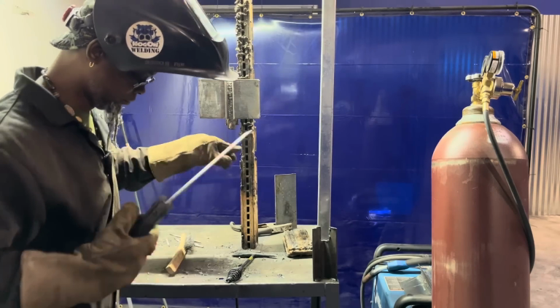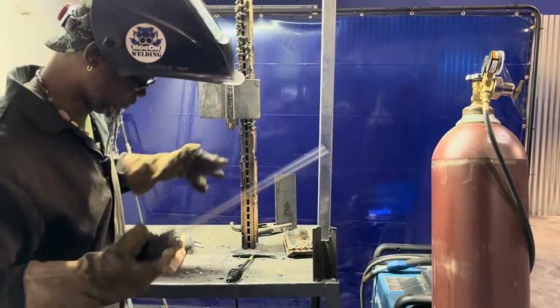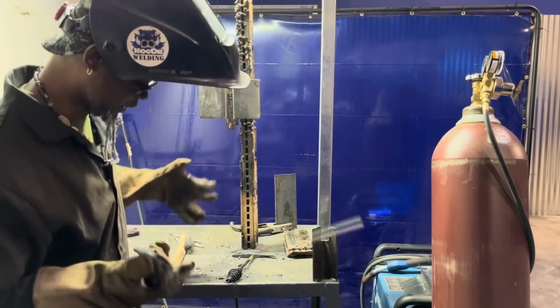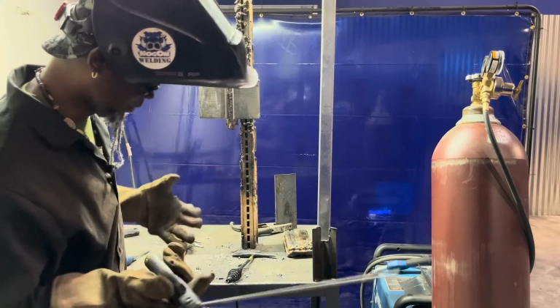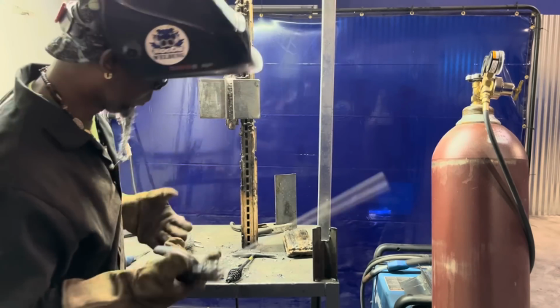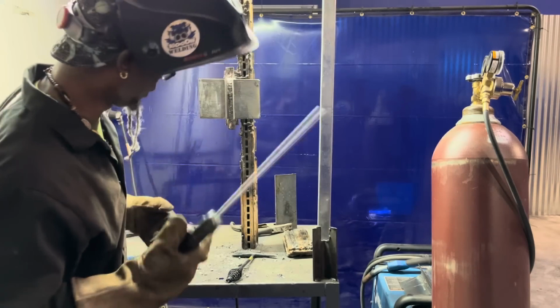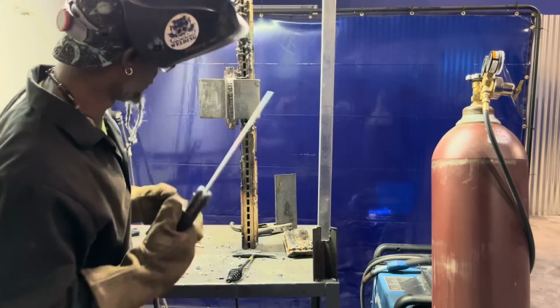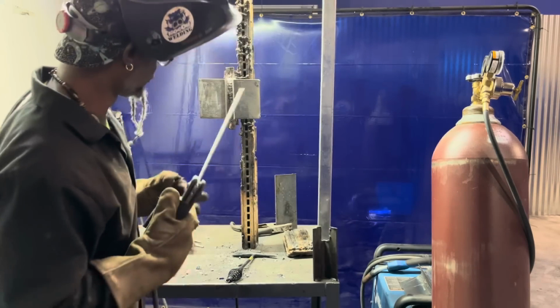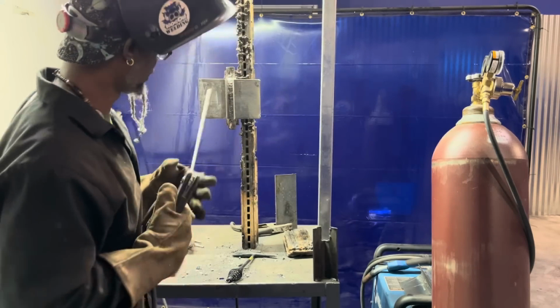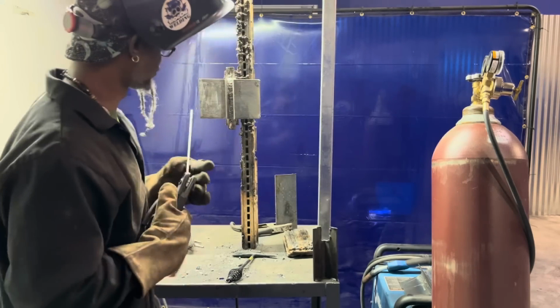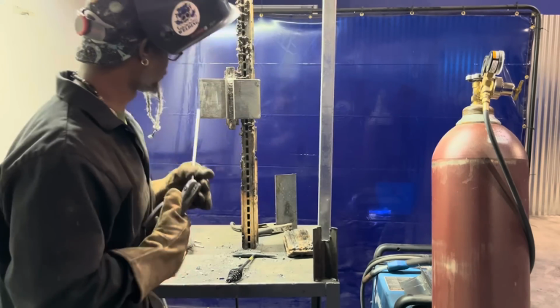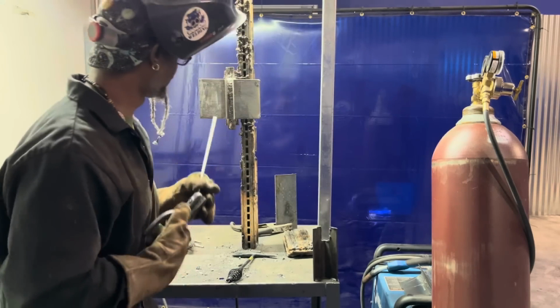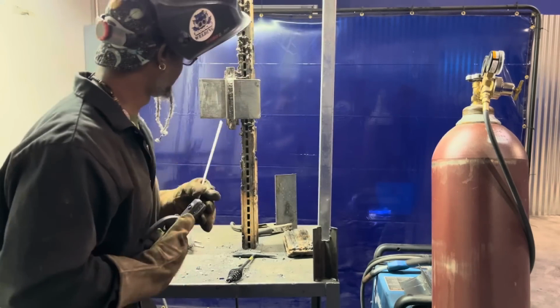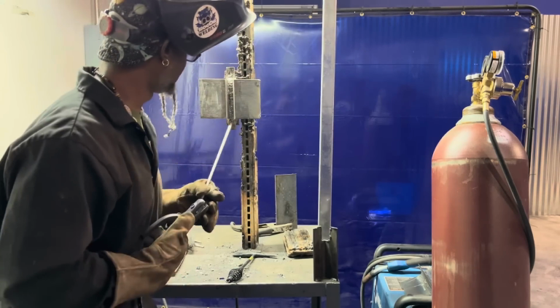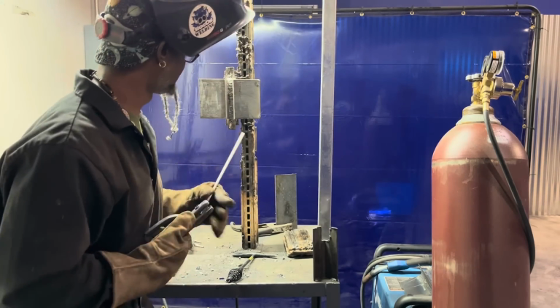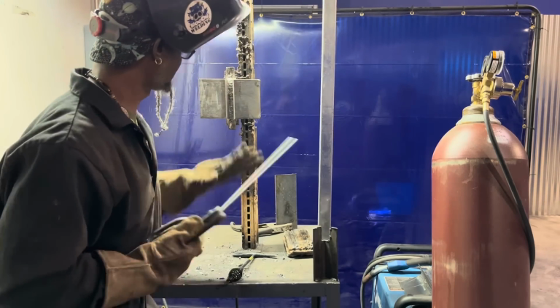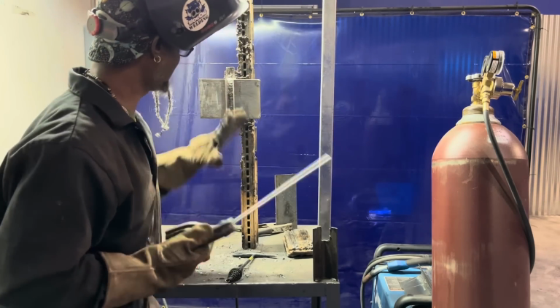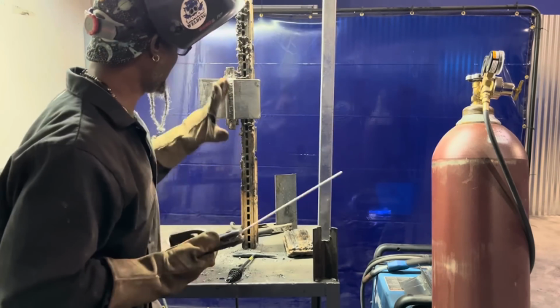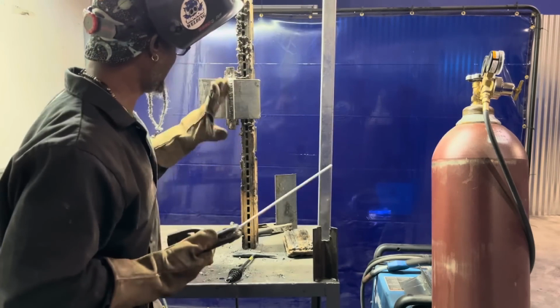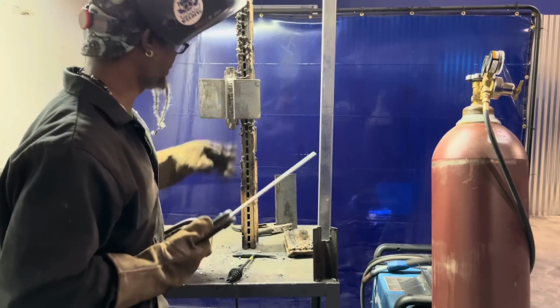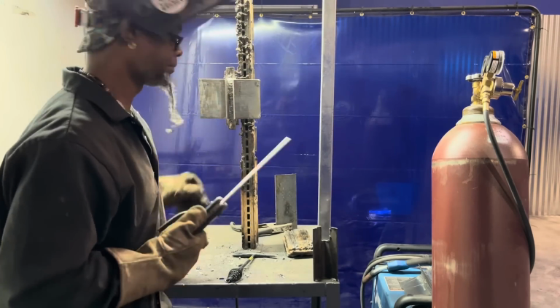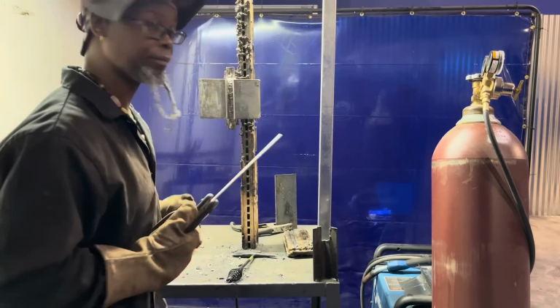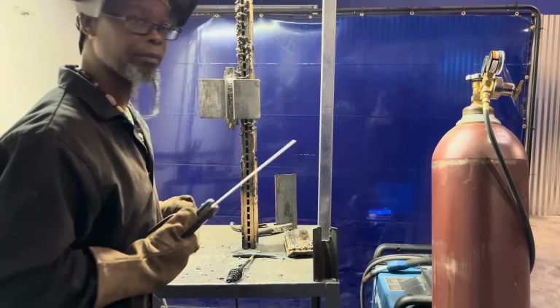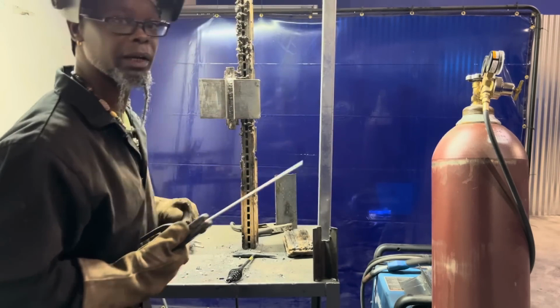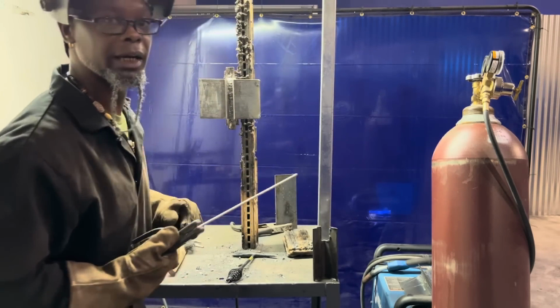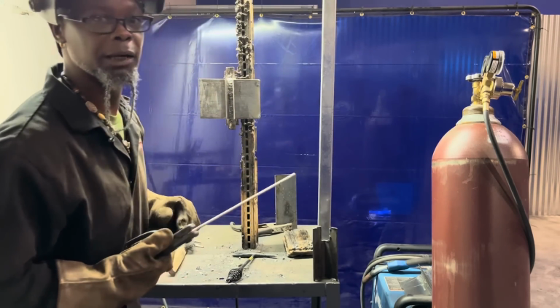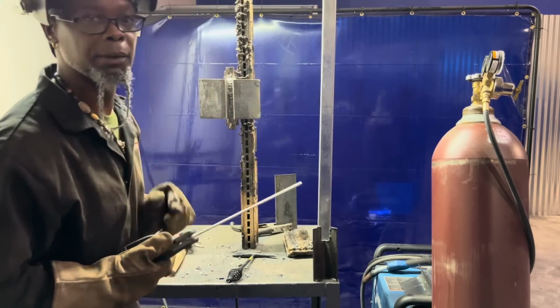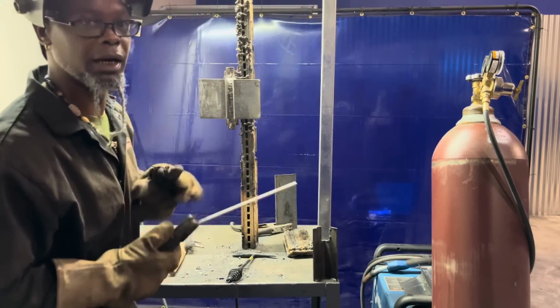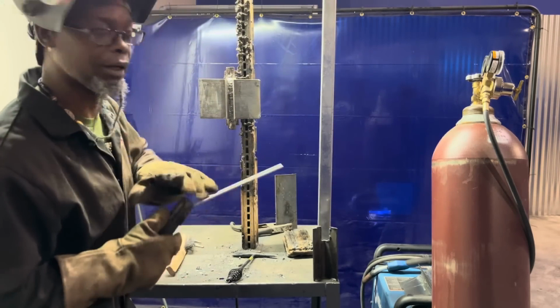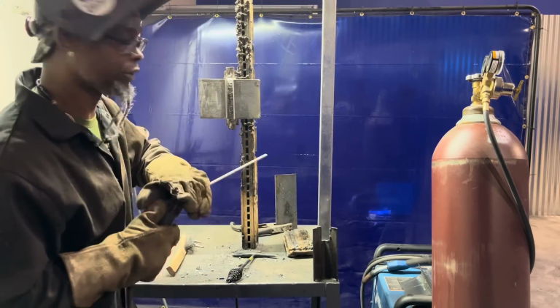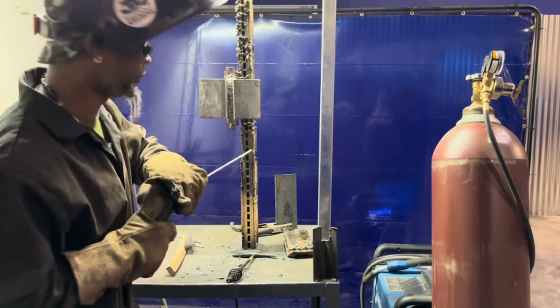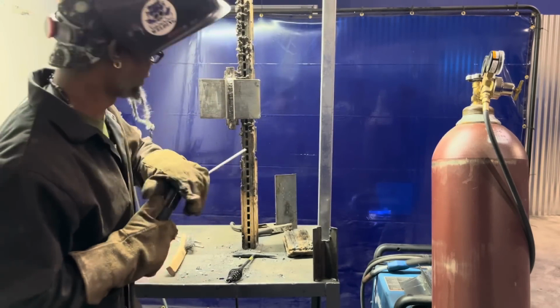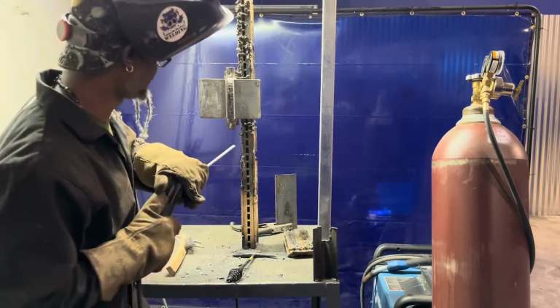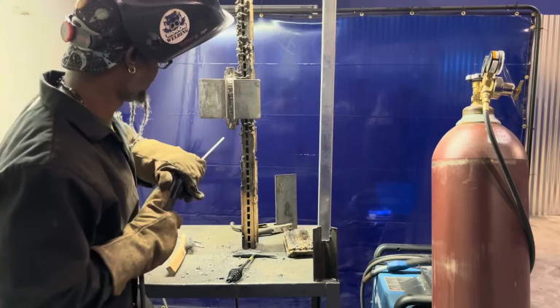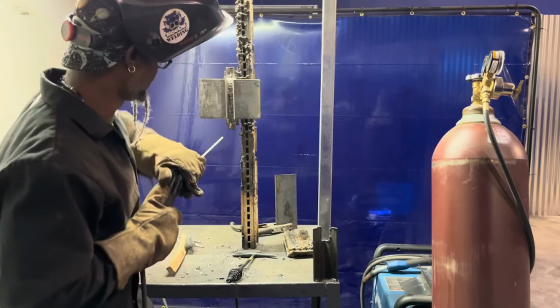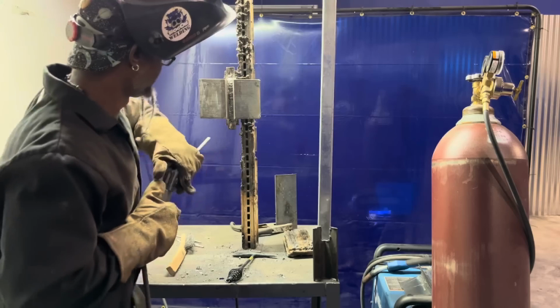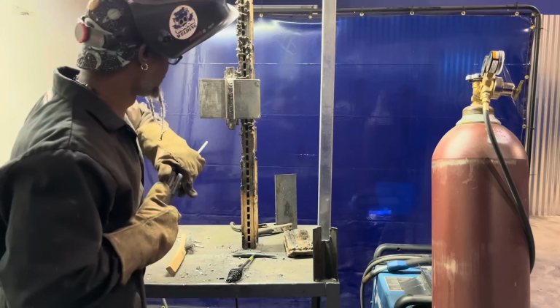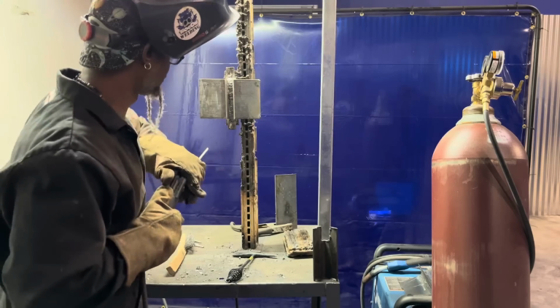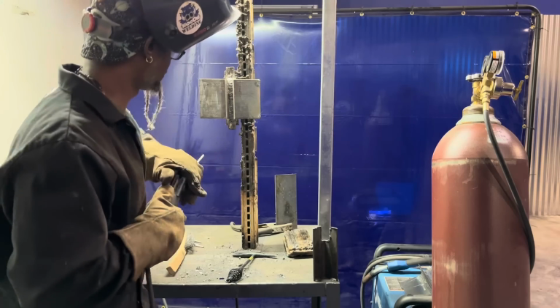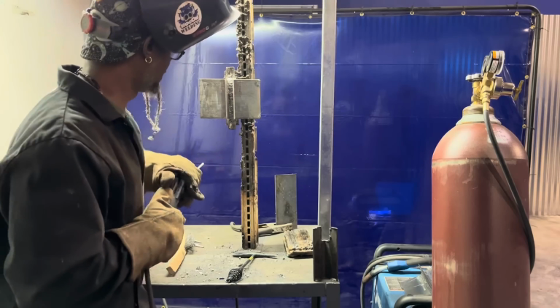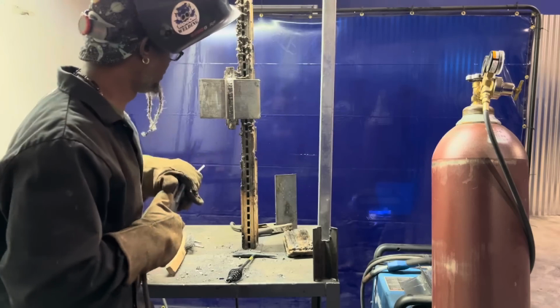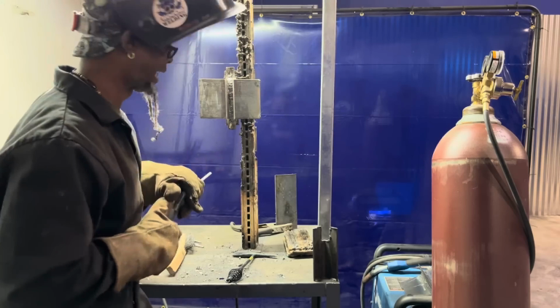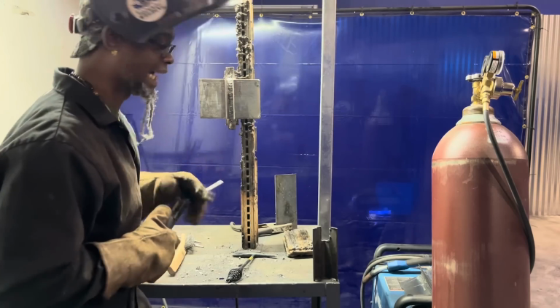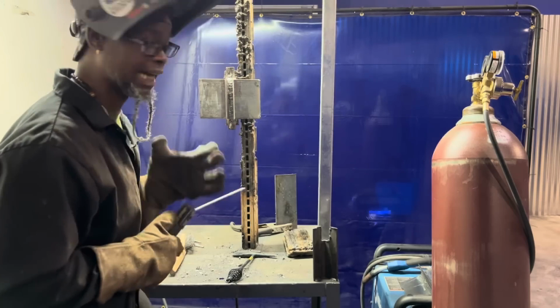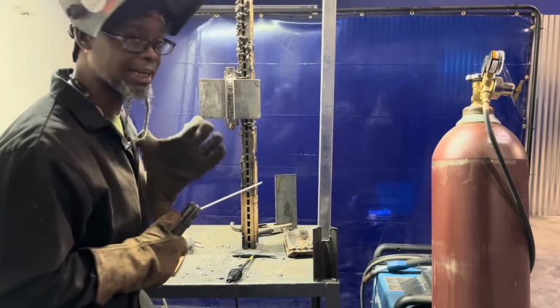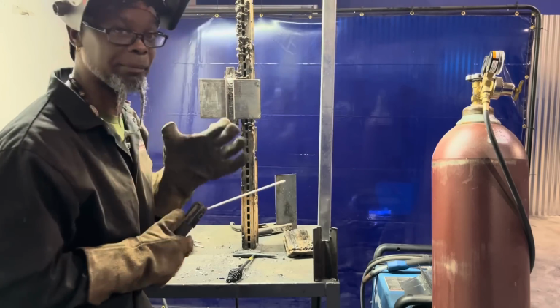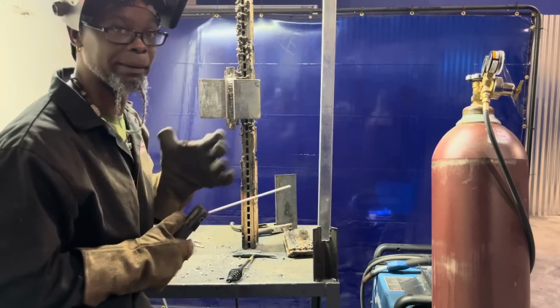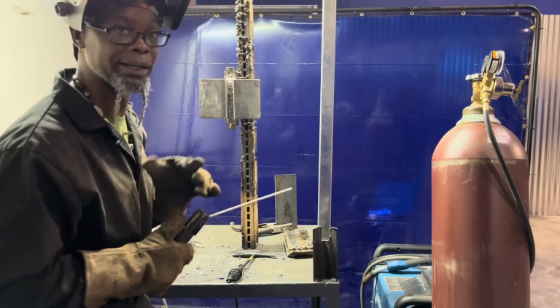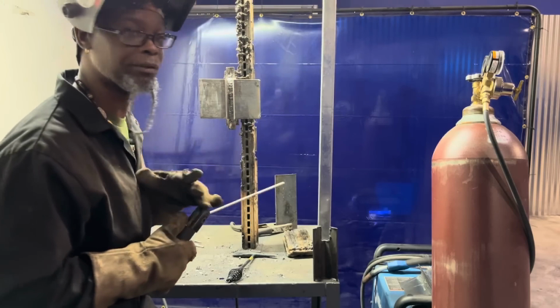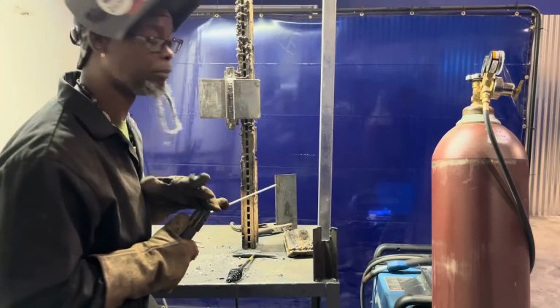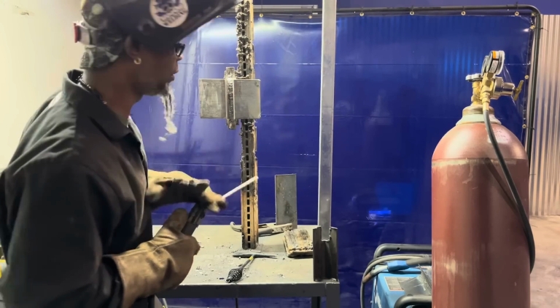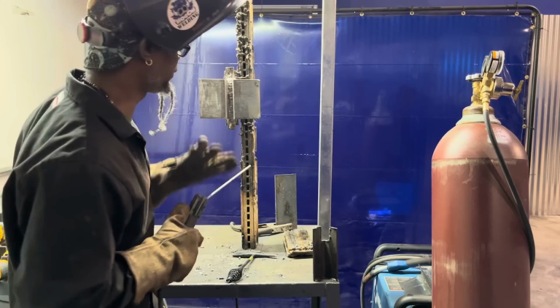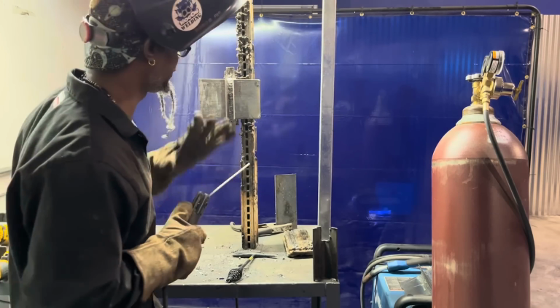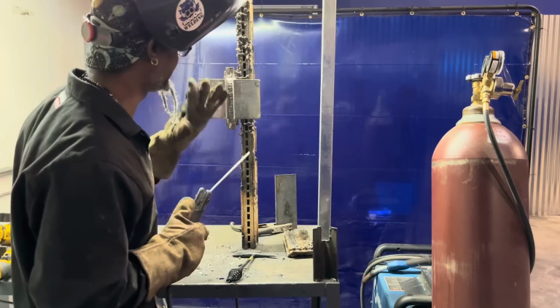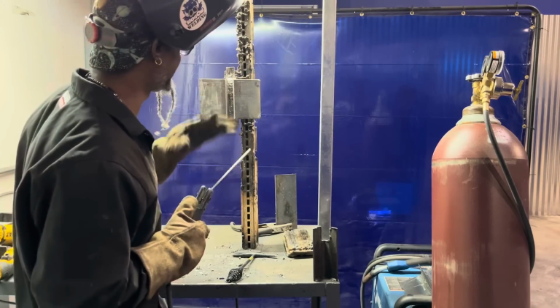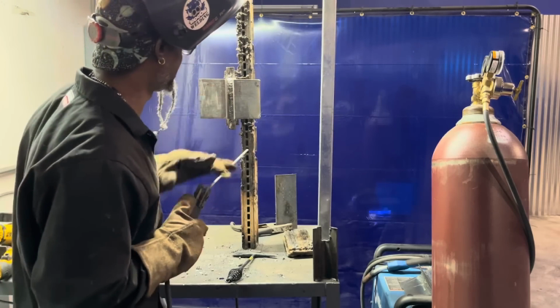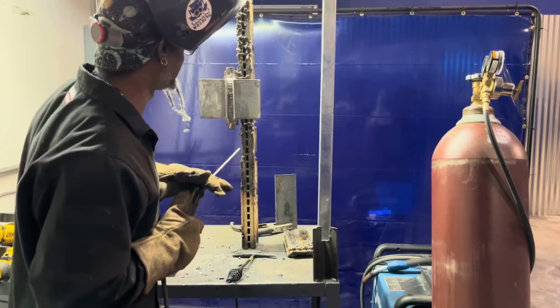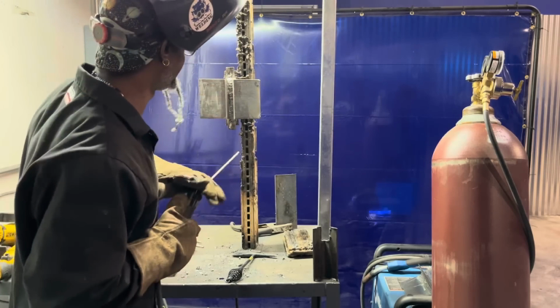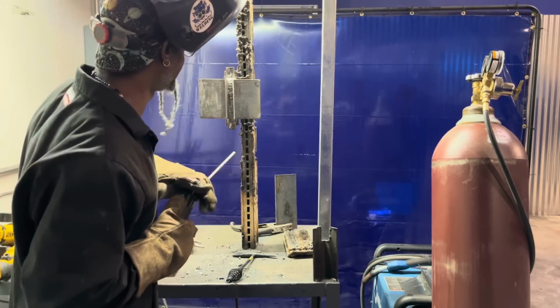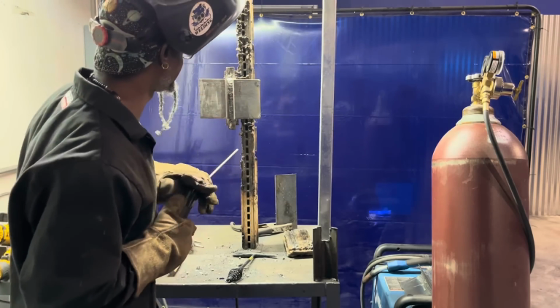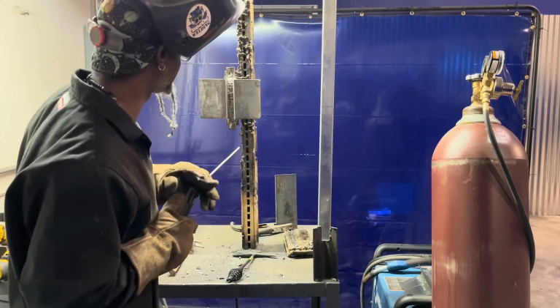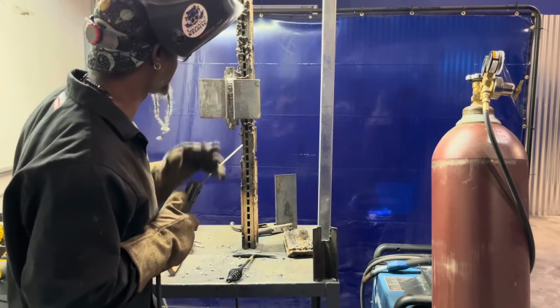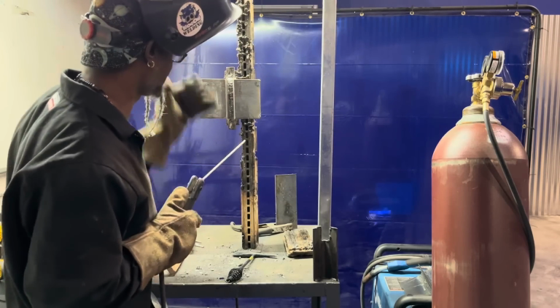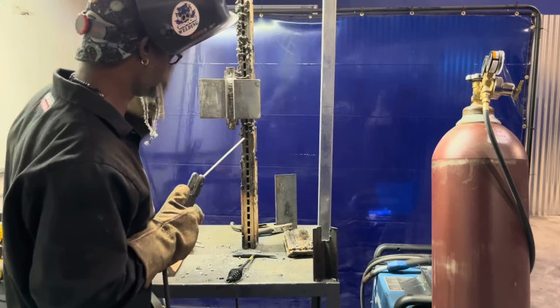I'm going to run one stringer up the side and call it, so my guy can come in tomorrow and we'll finish this together.